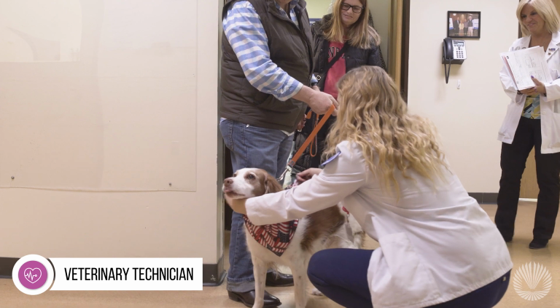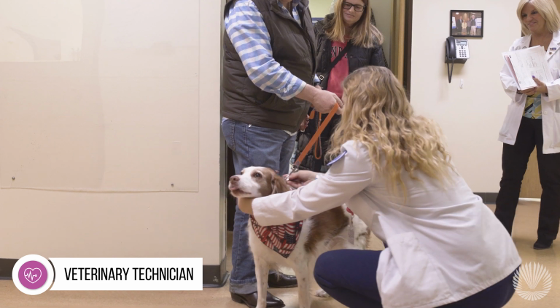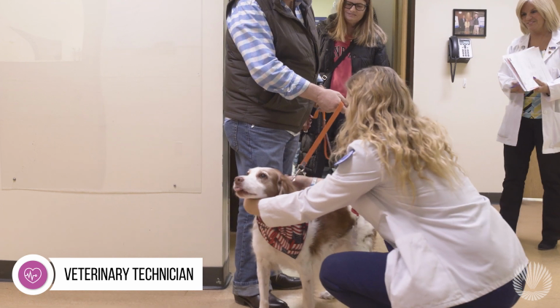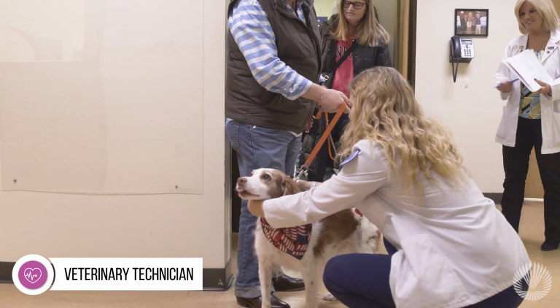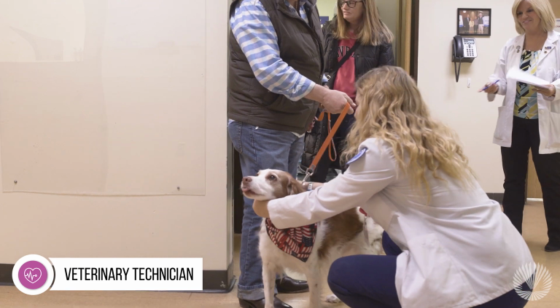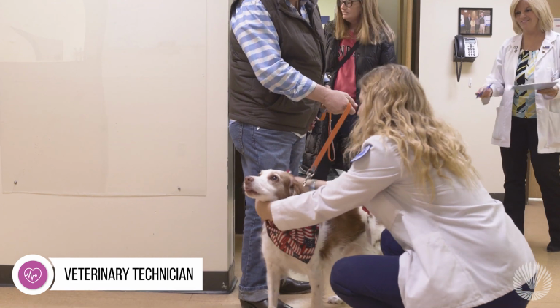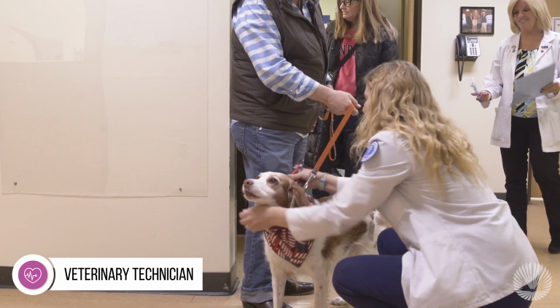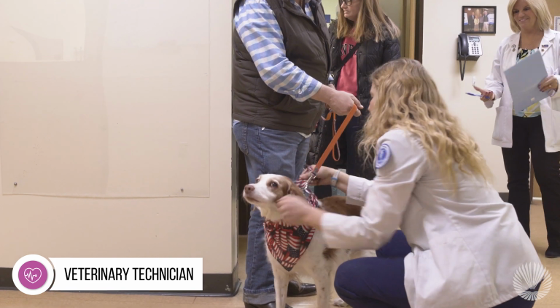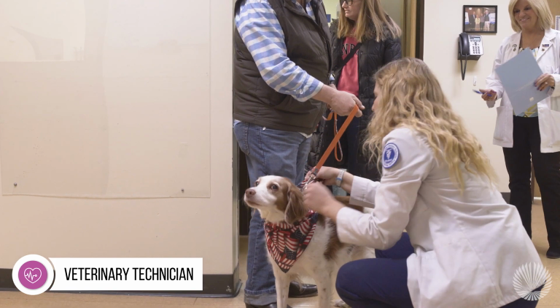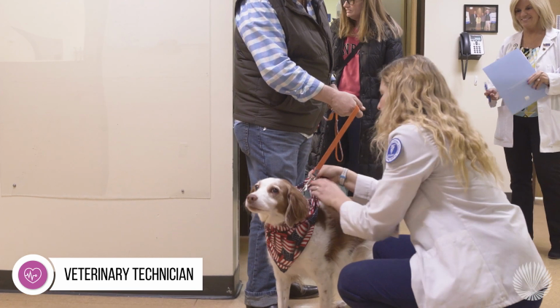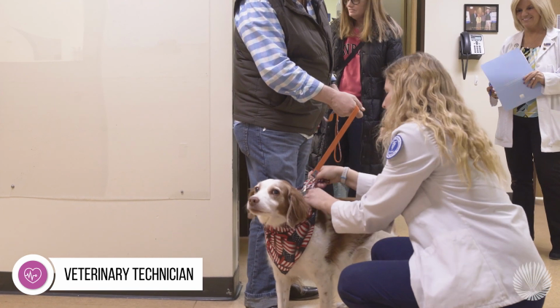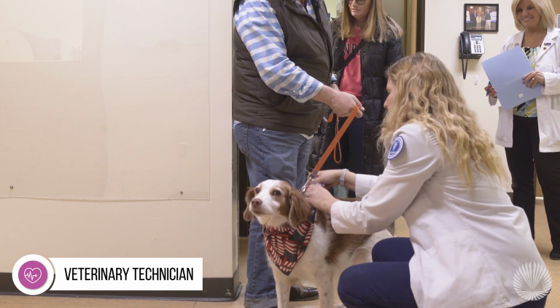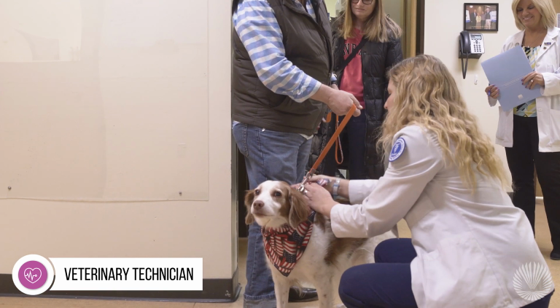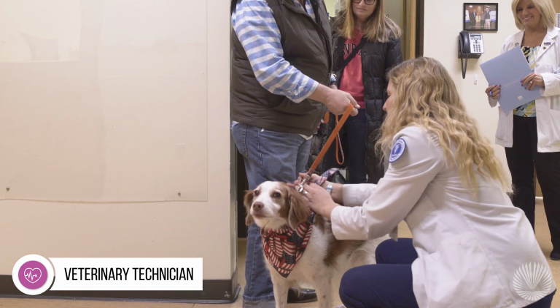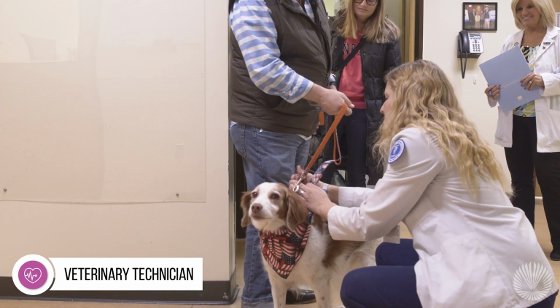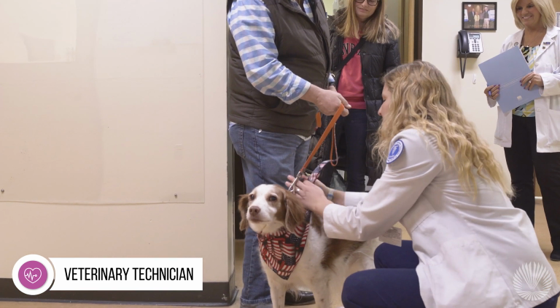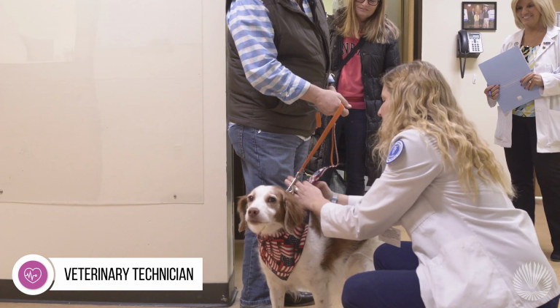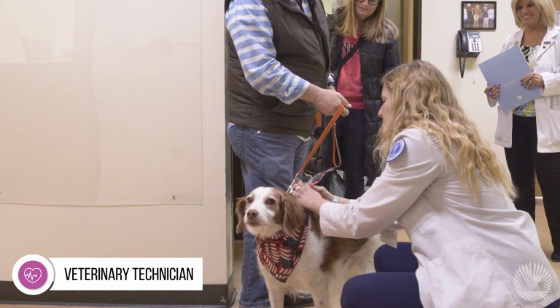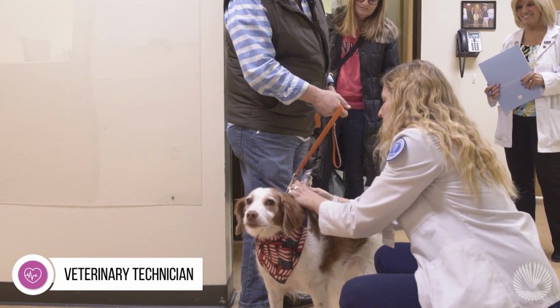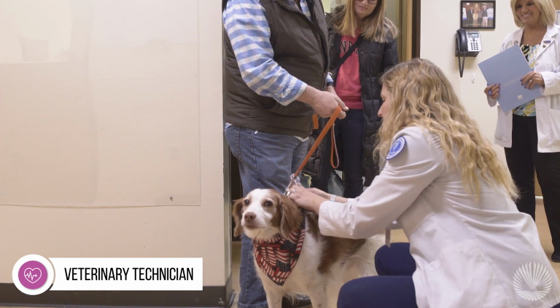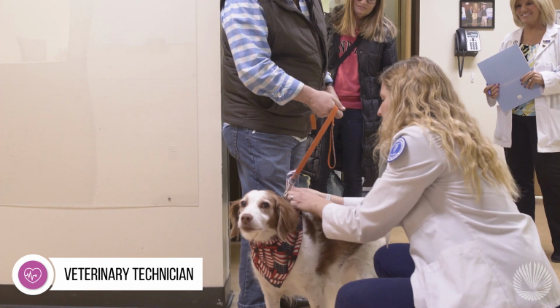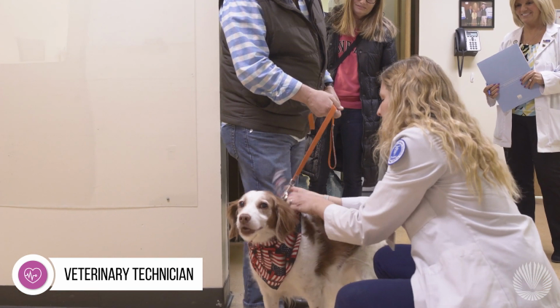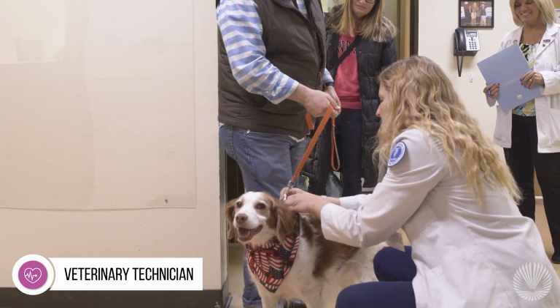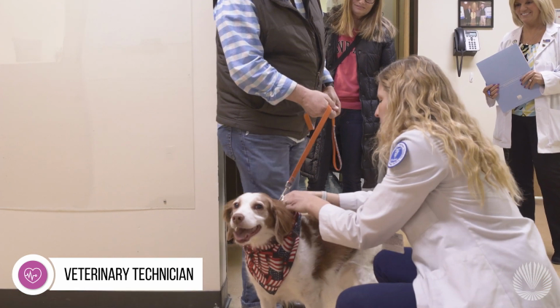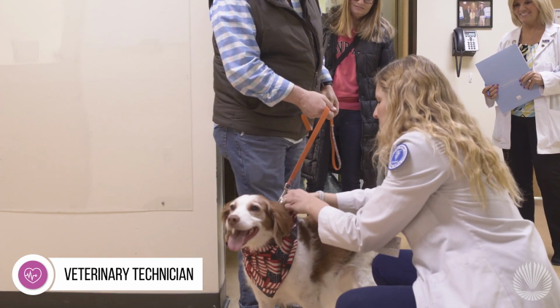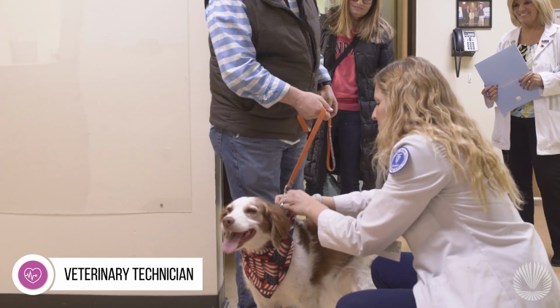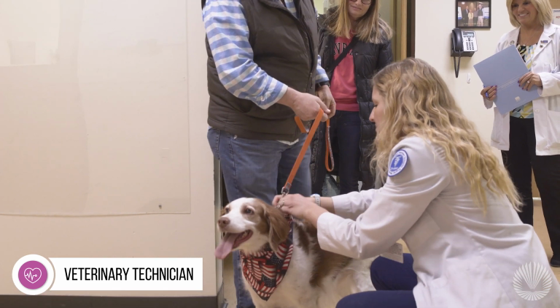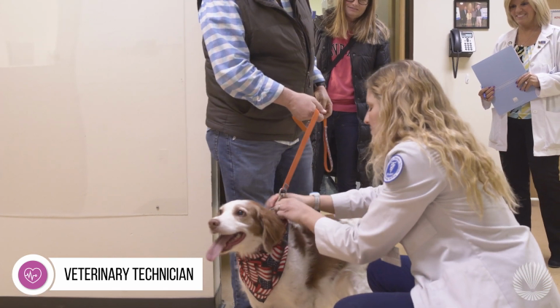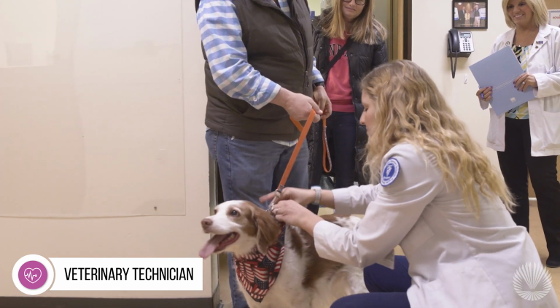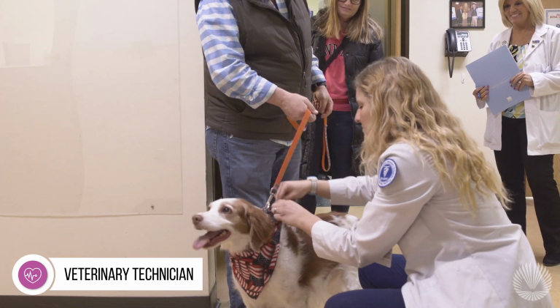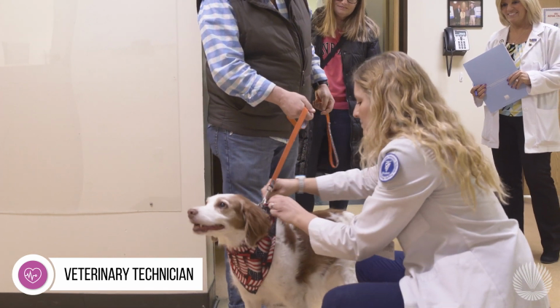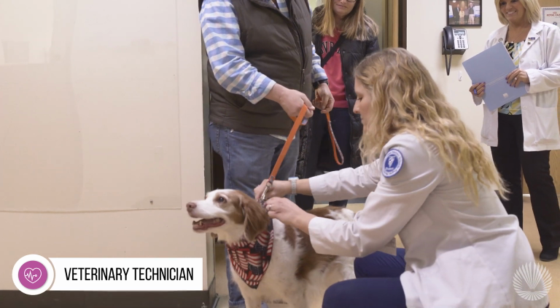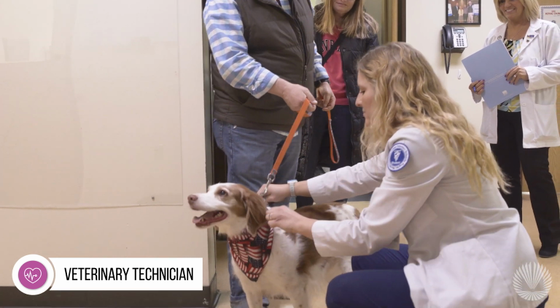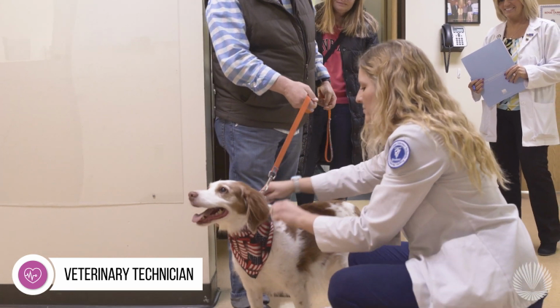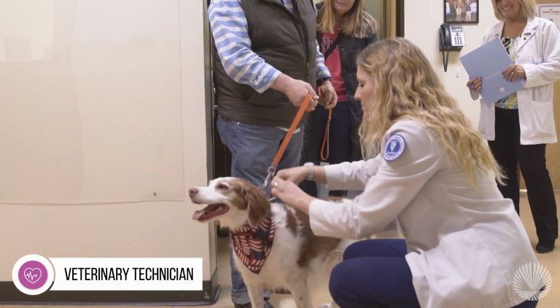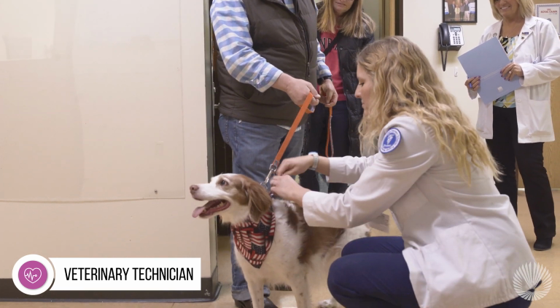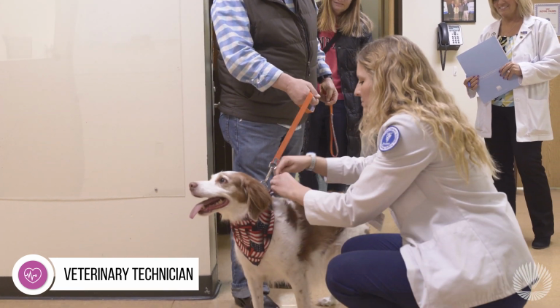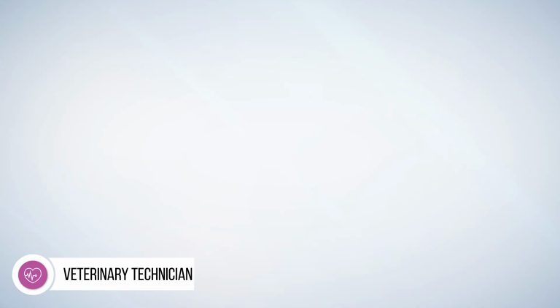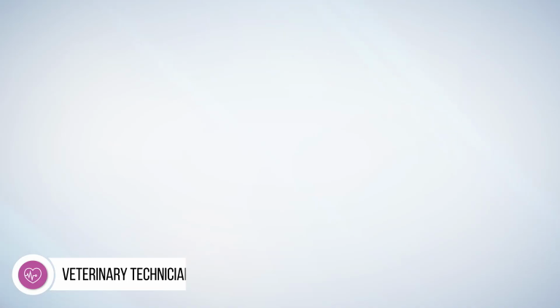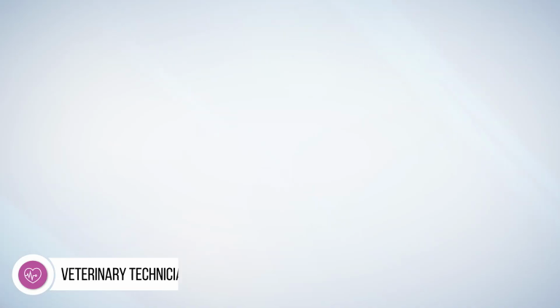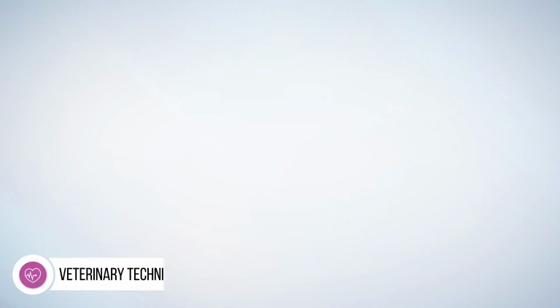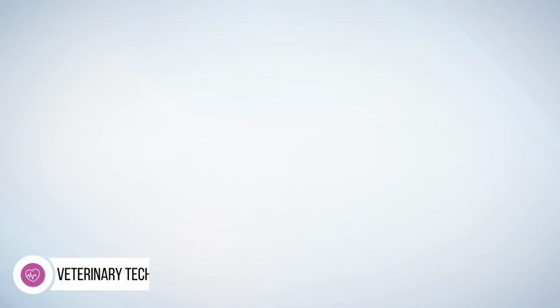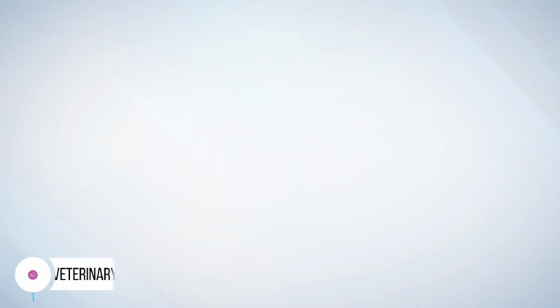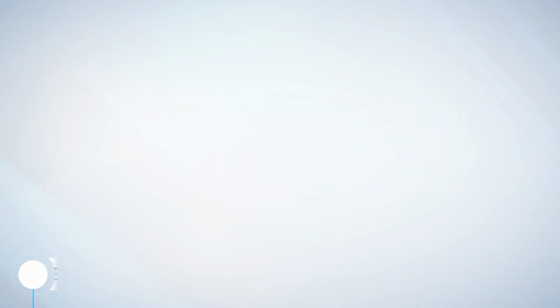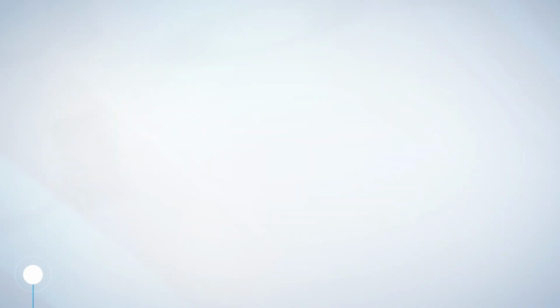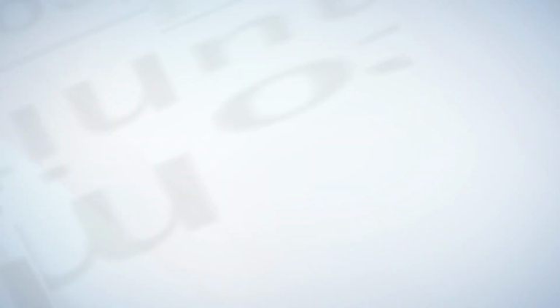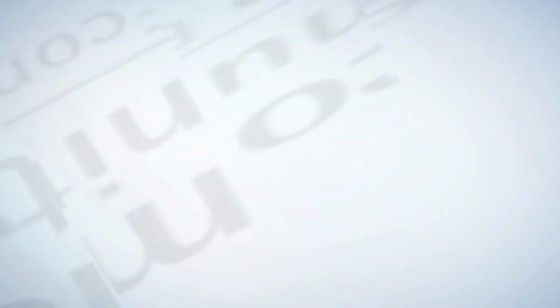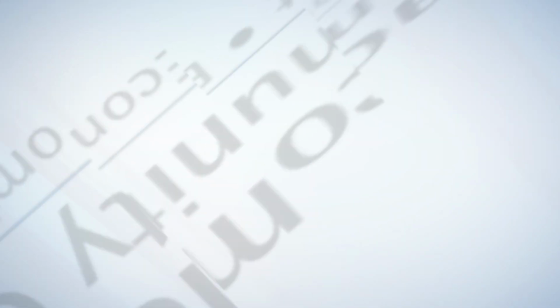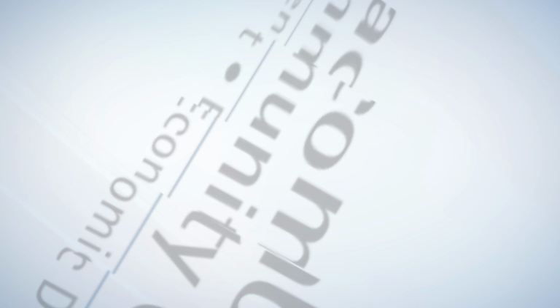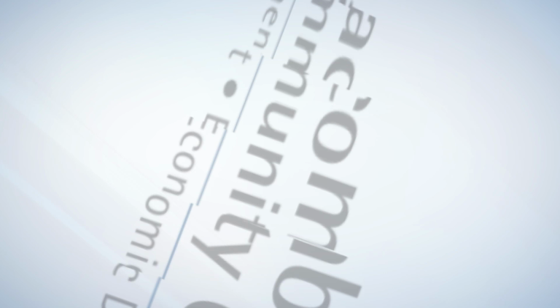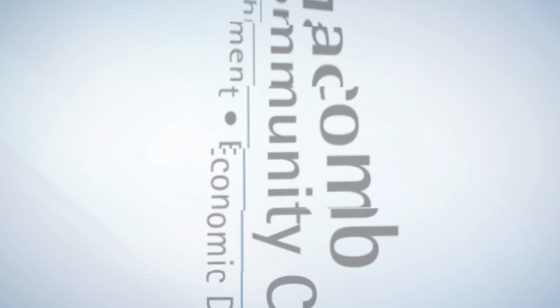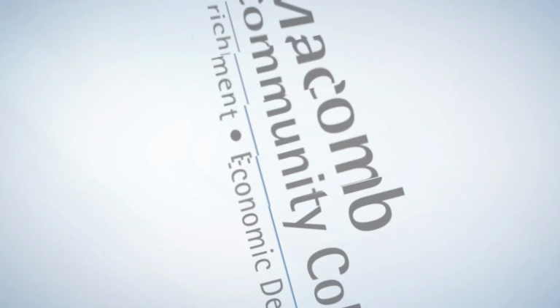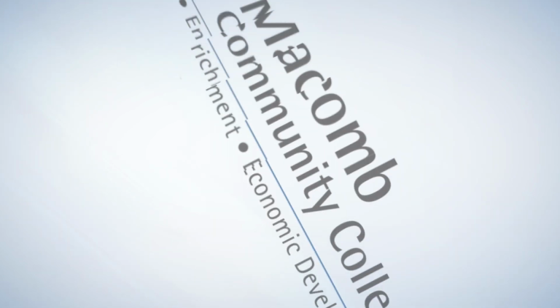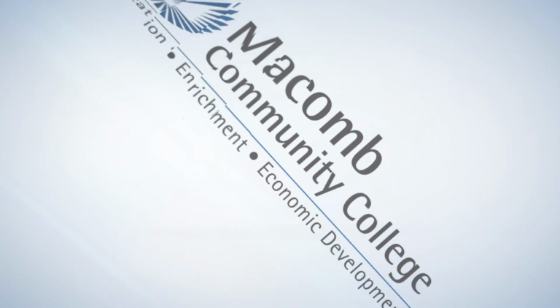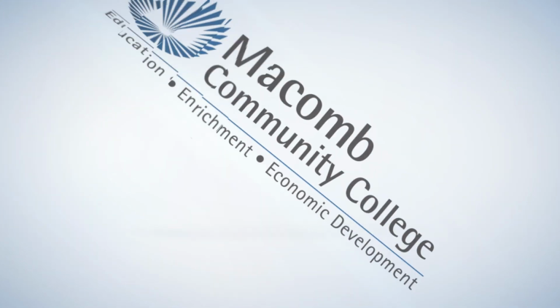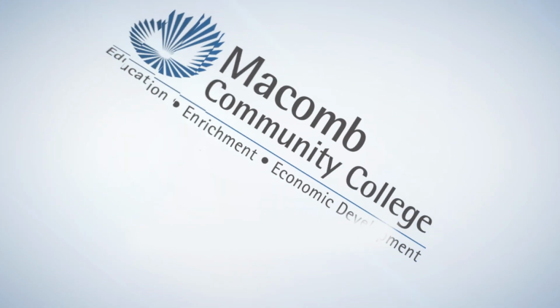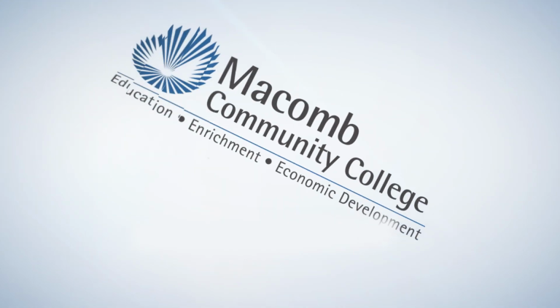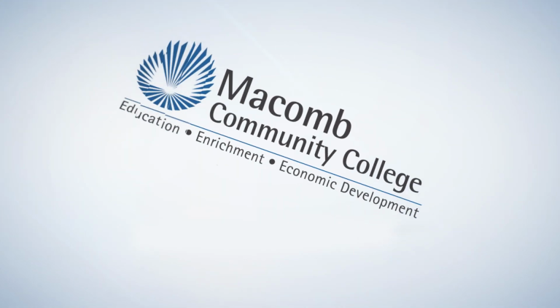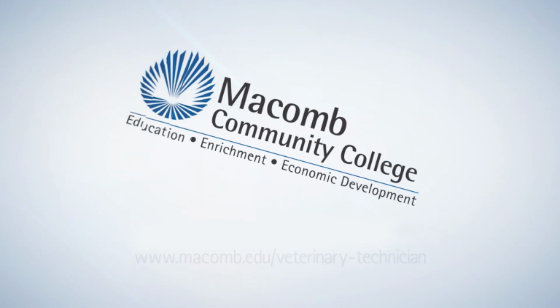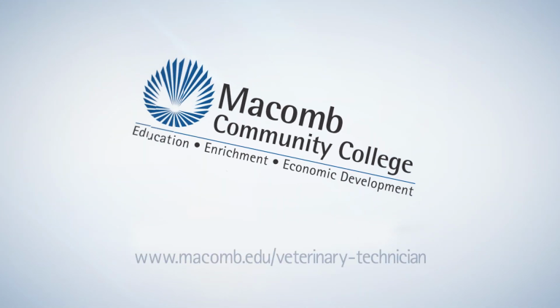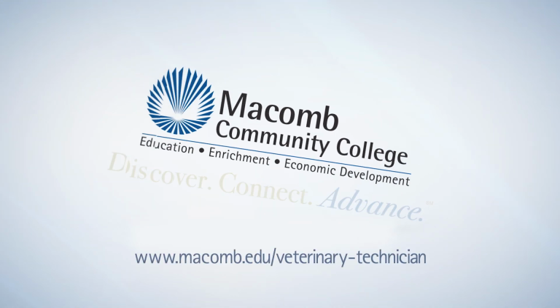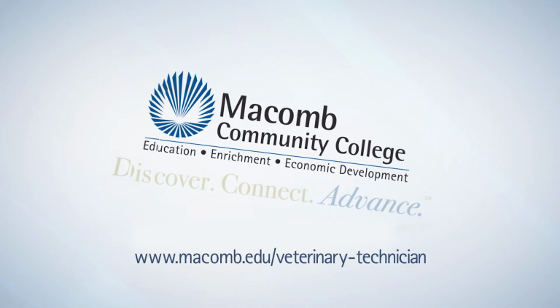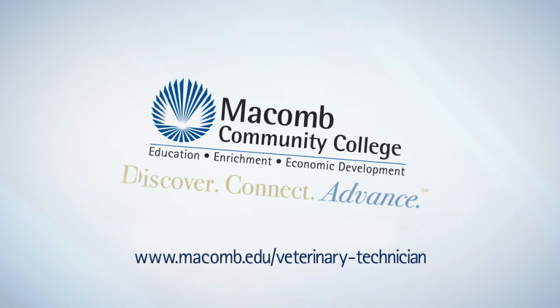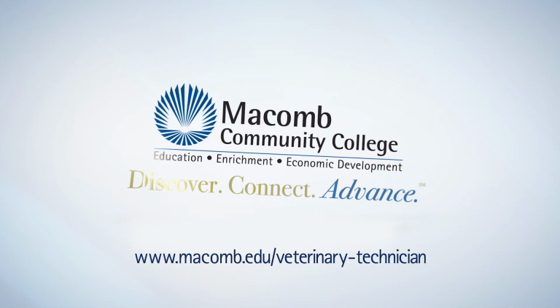For more information, visit McCombs.edu and search Veterinary Technician. McCombs Community College — Discover. Connect. Advance.